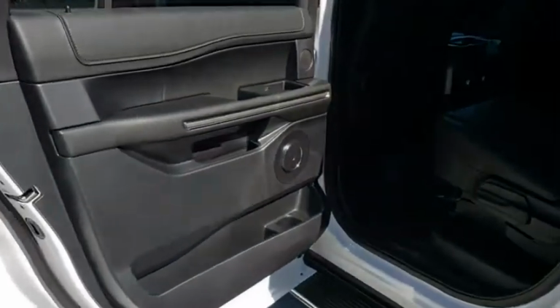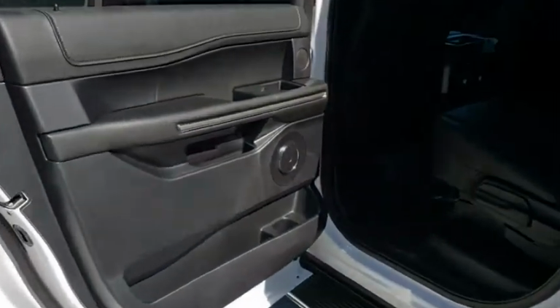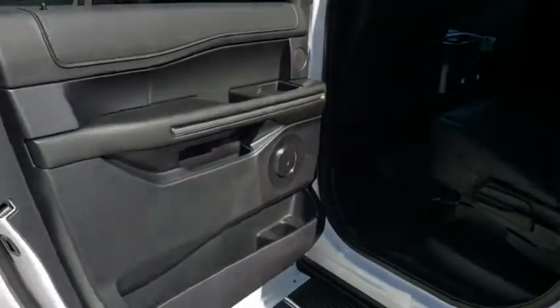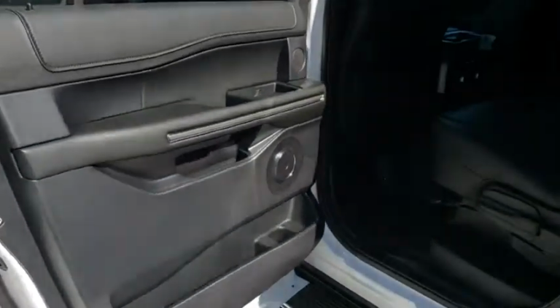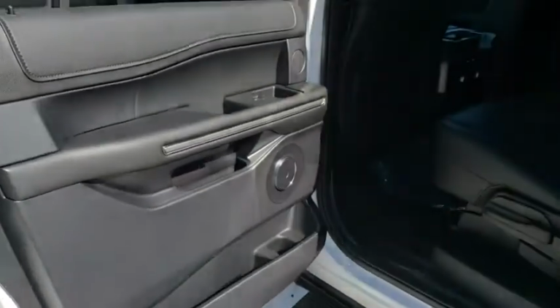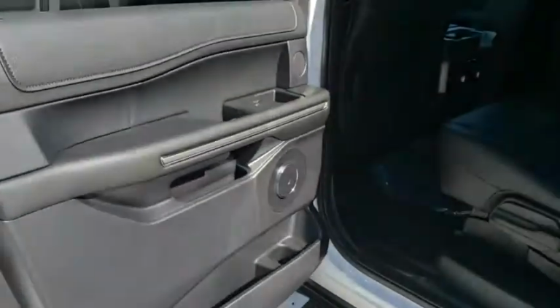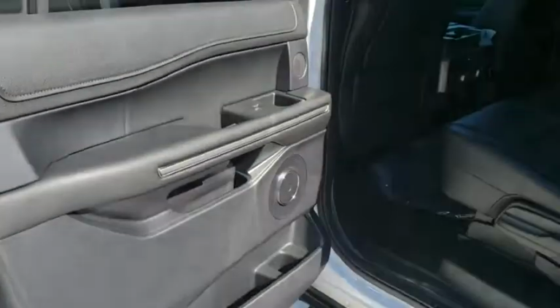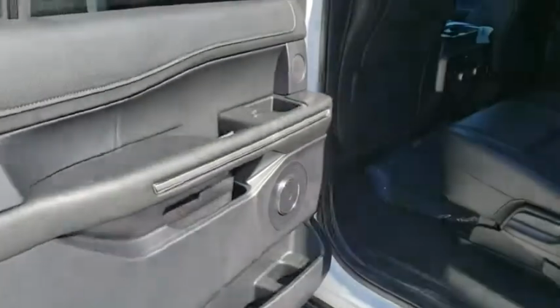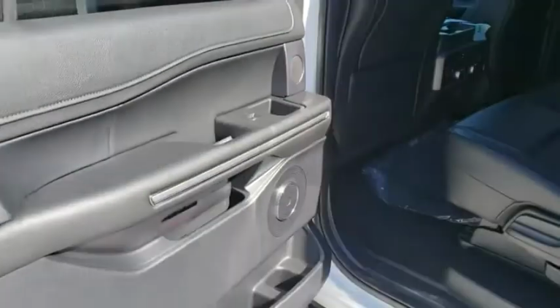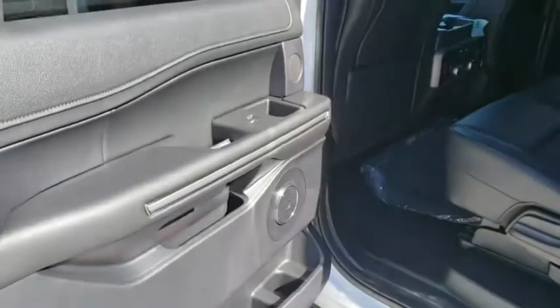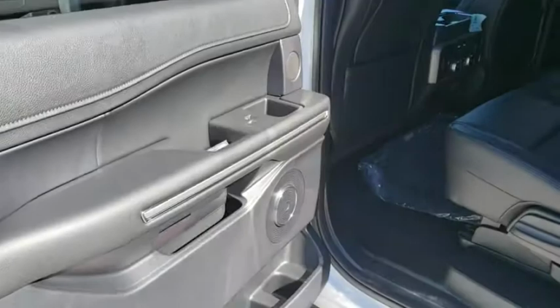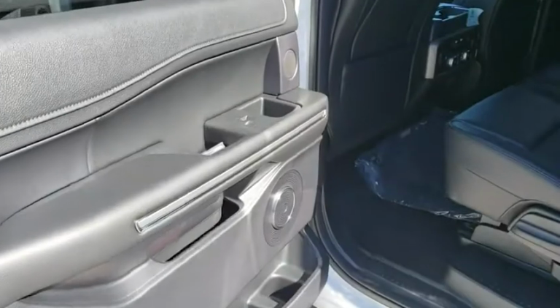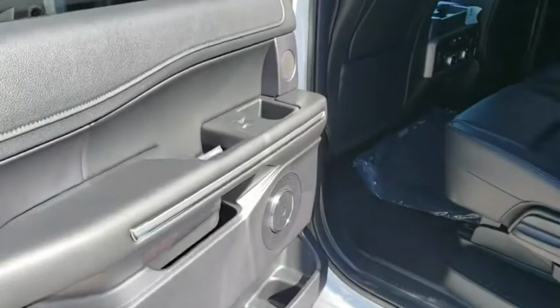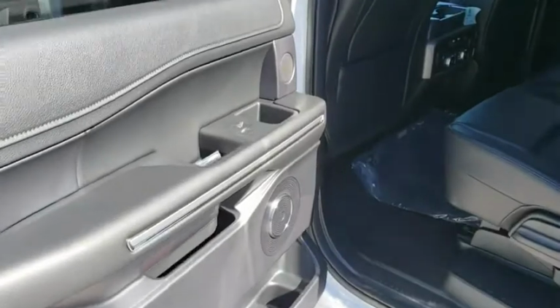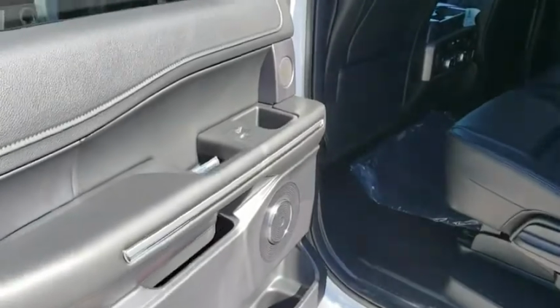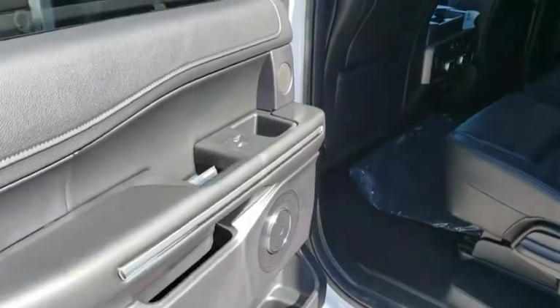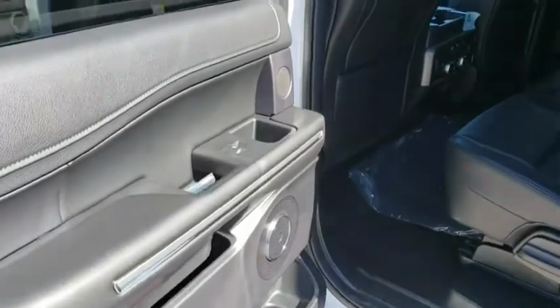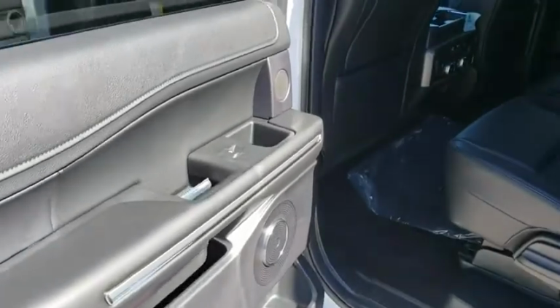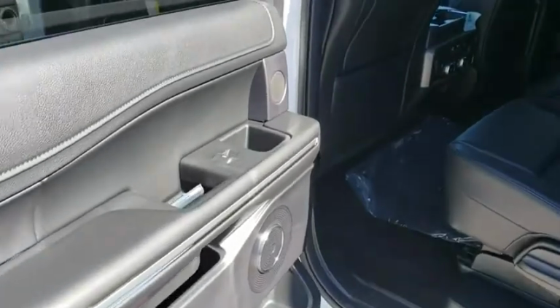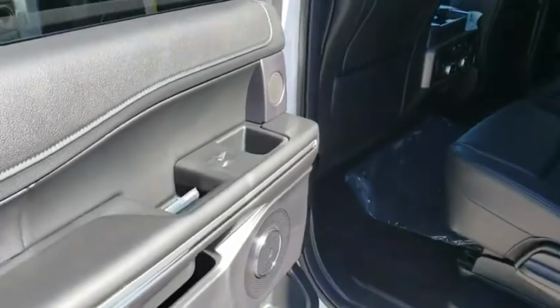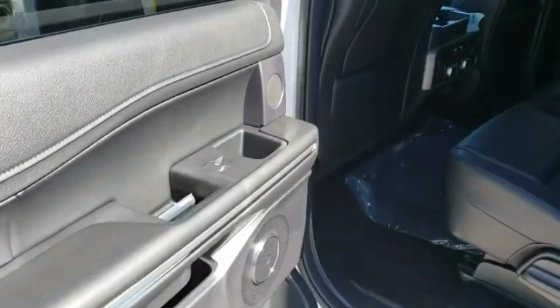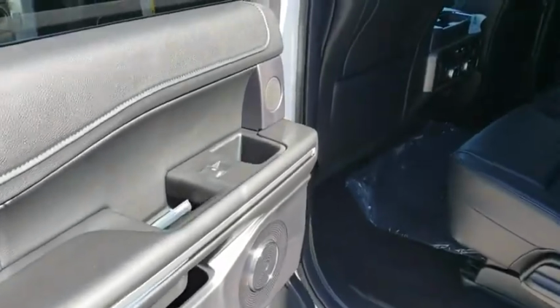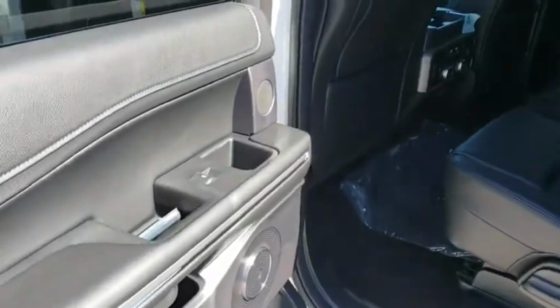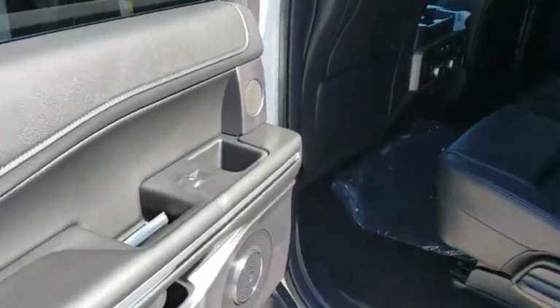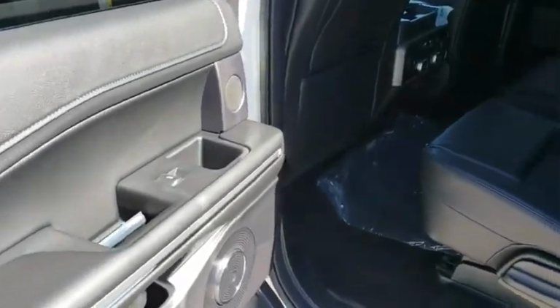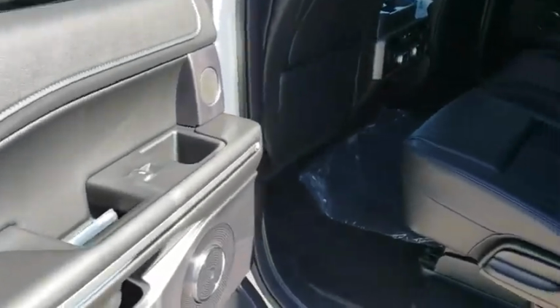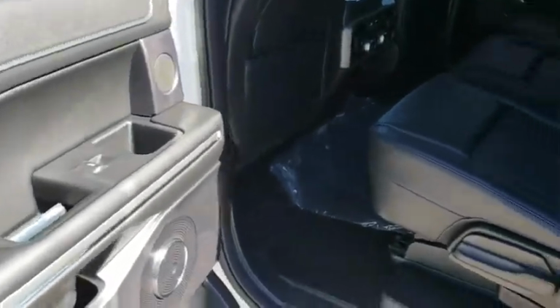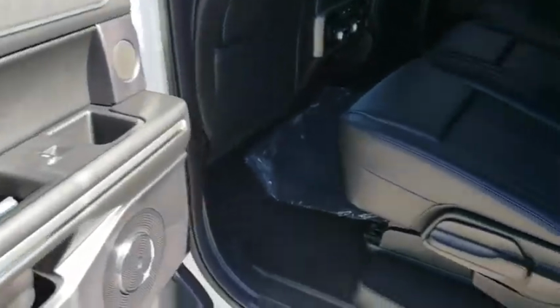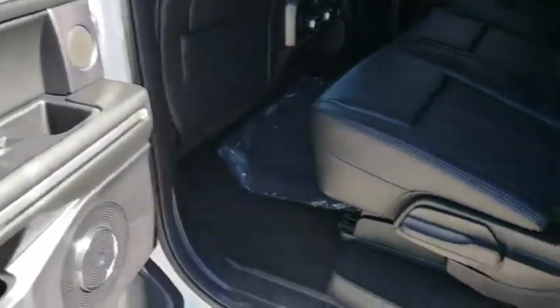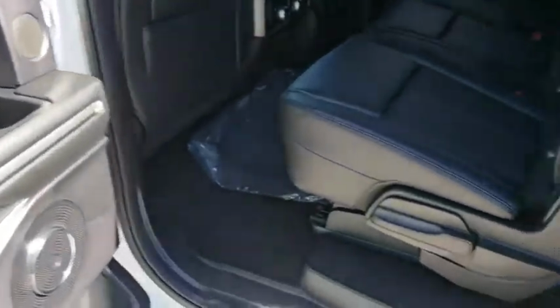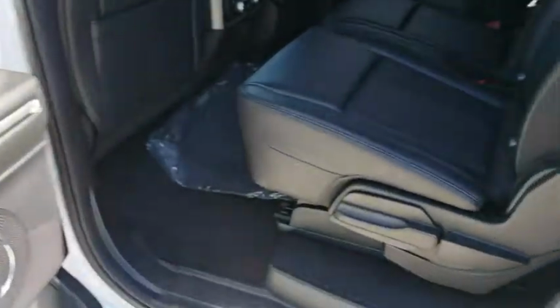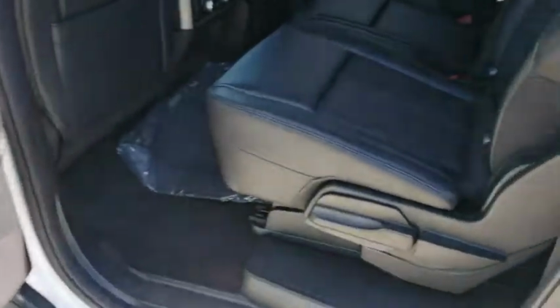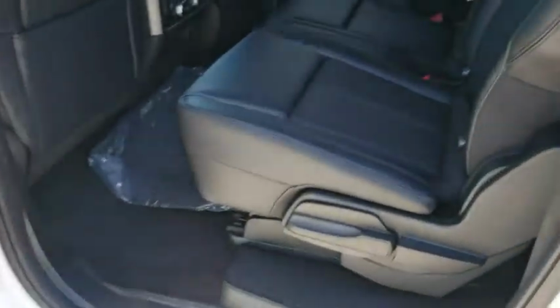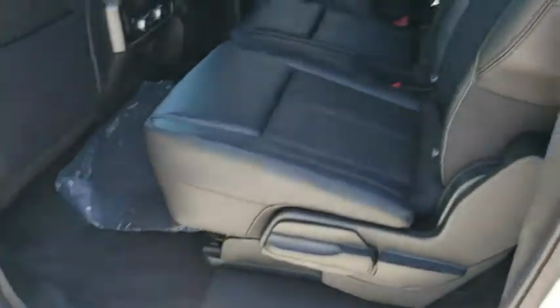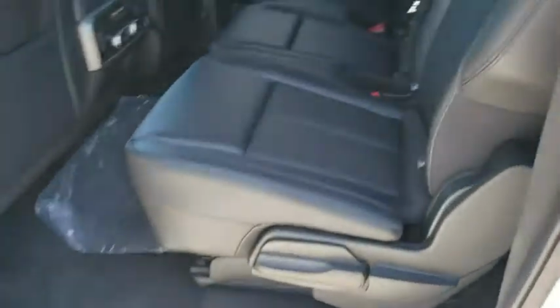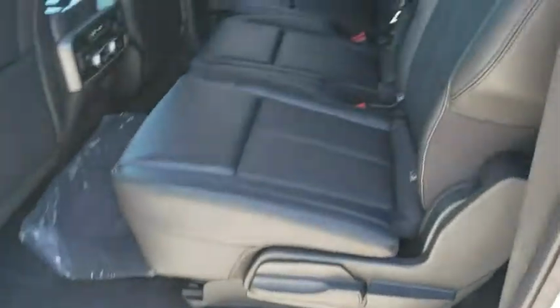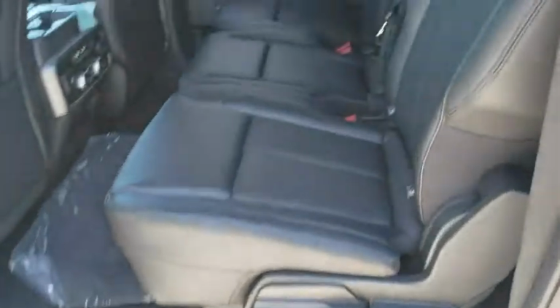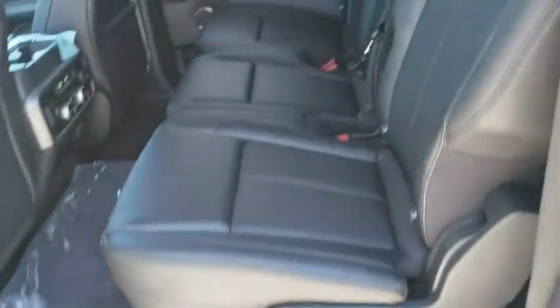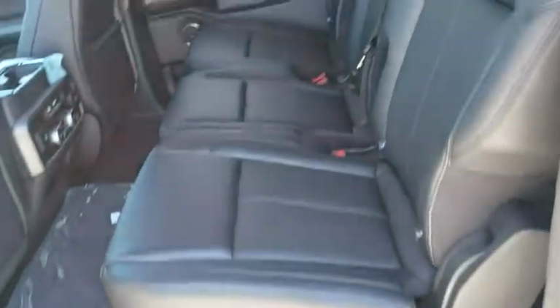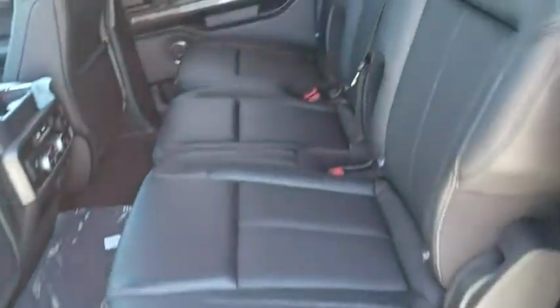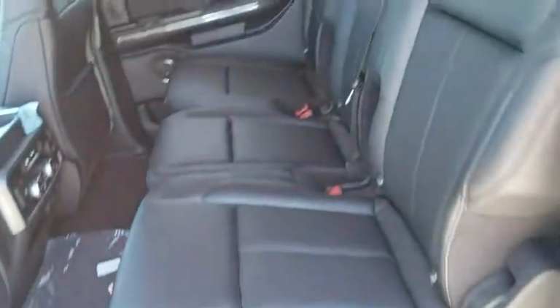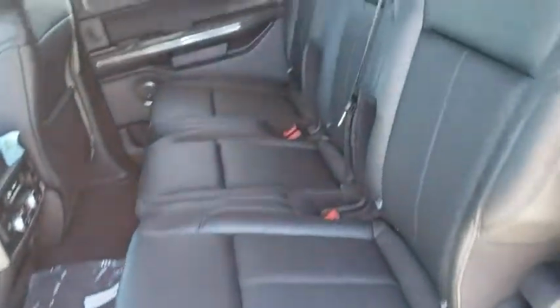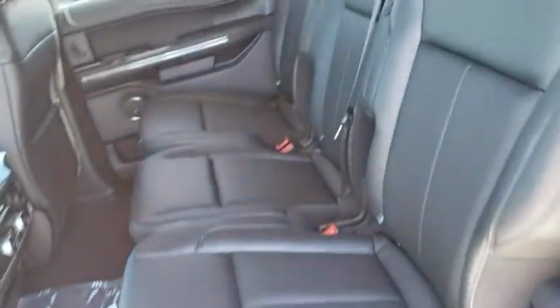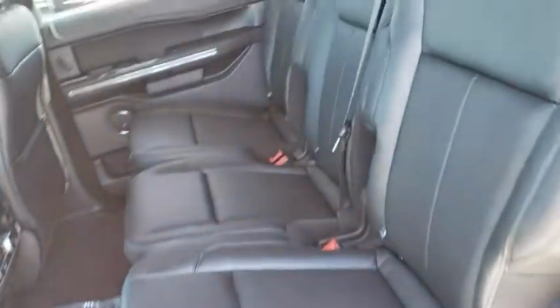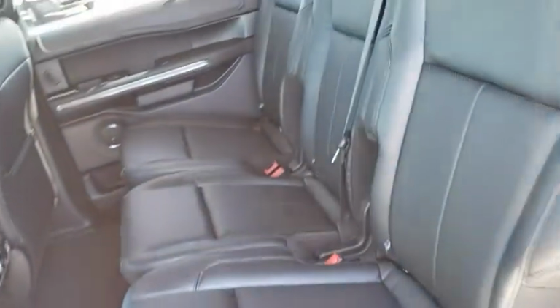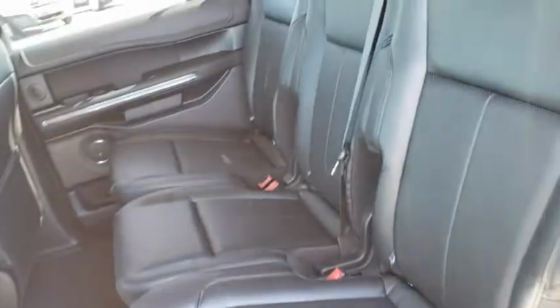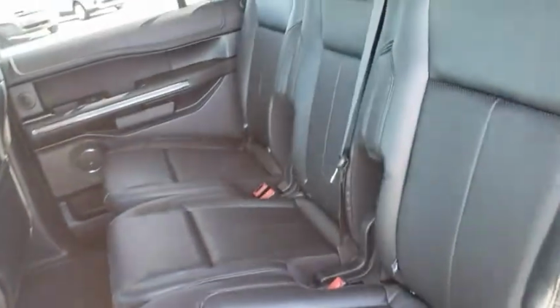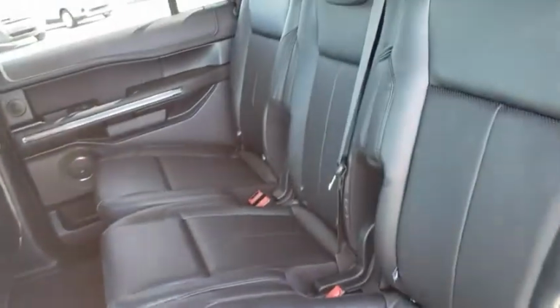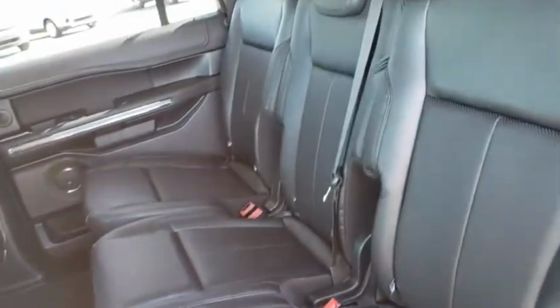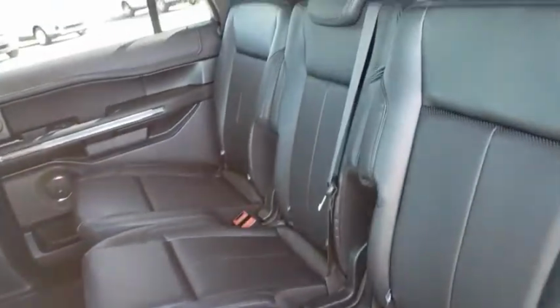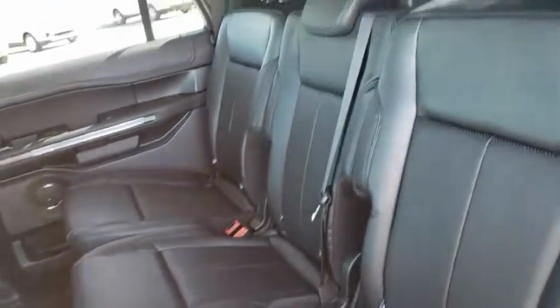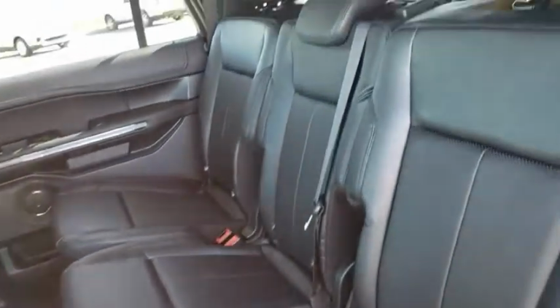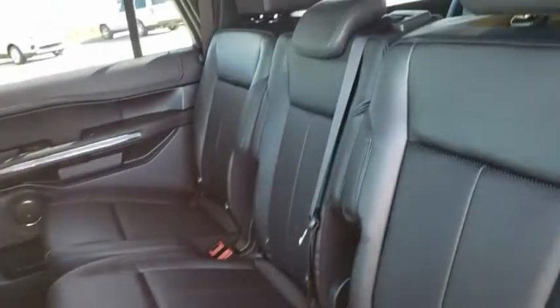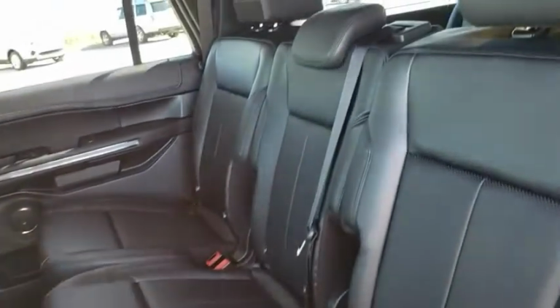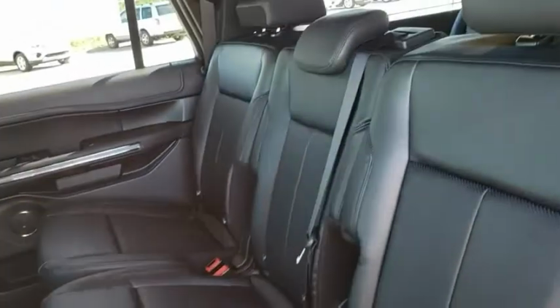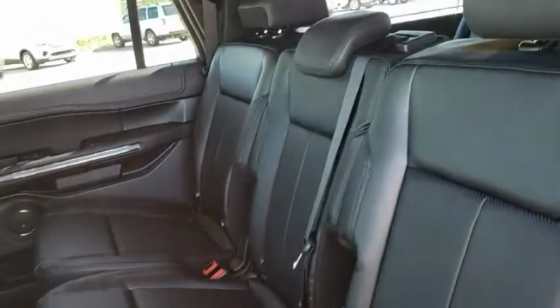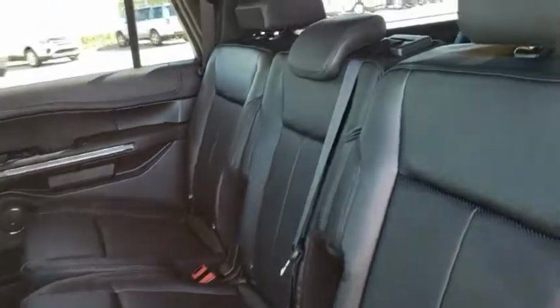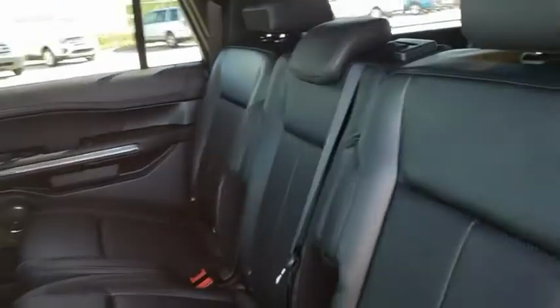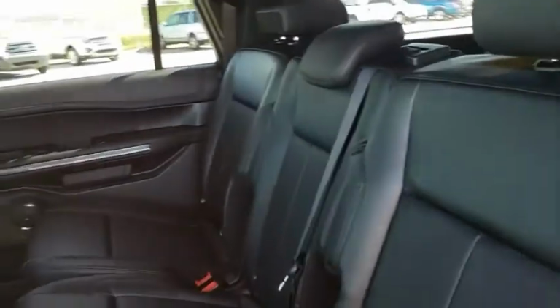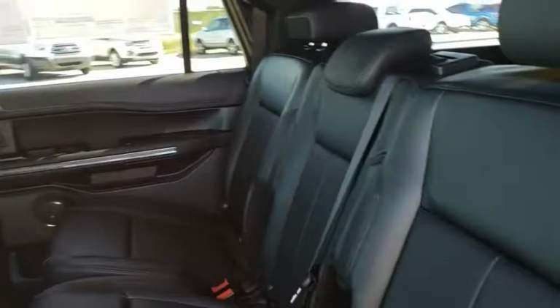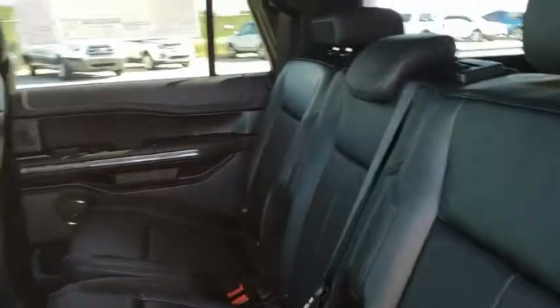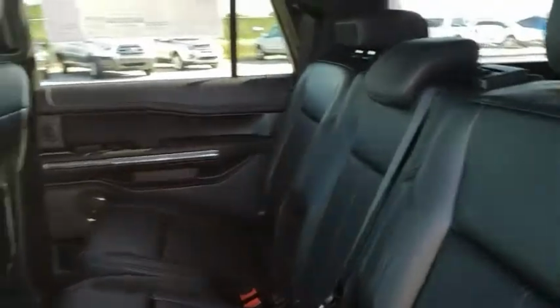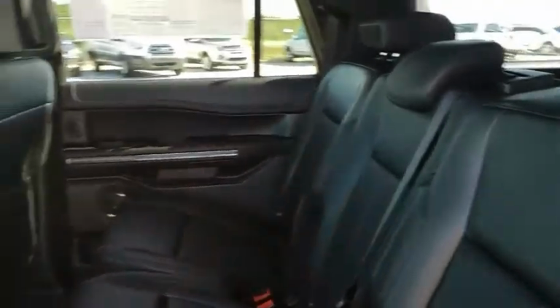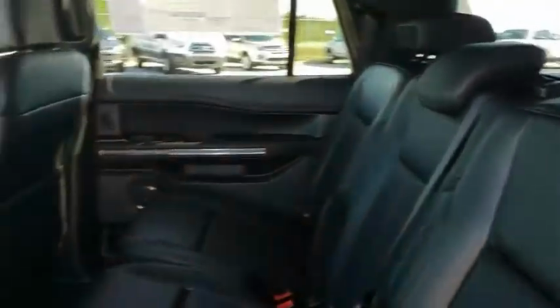Keyless start, four-wheel disc brakes, aluminum wheels, floor mats, climate control, universal garage door opener.